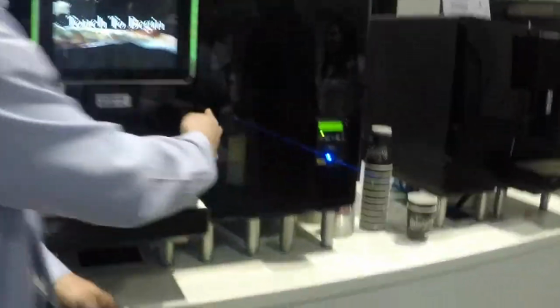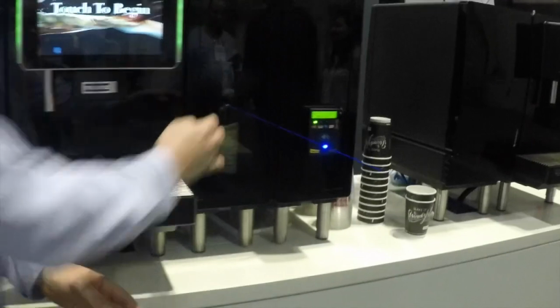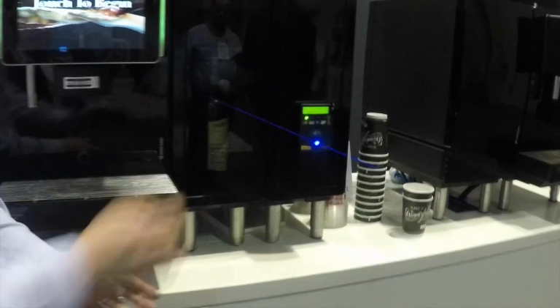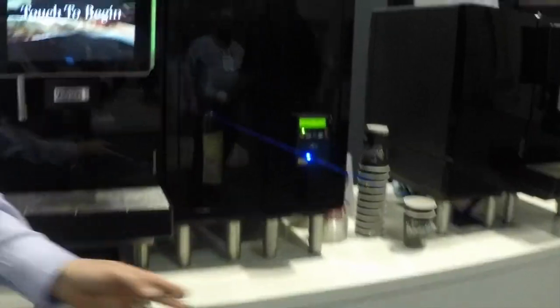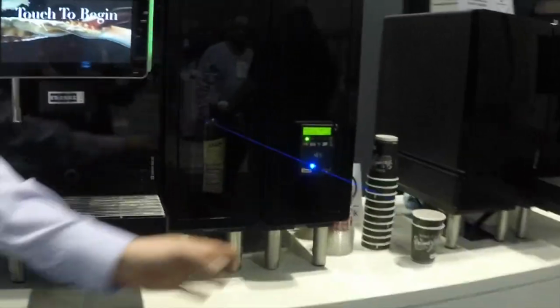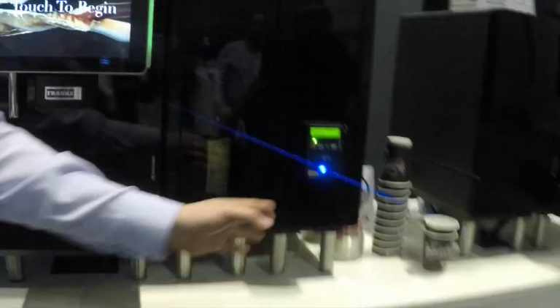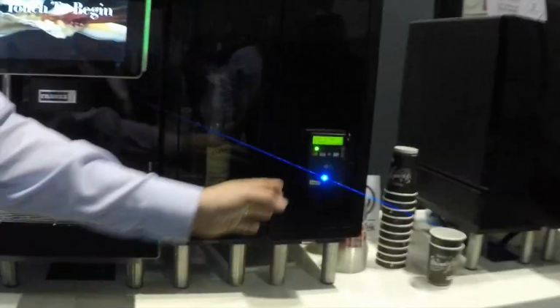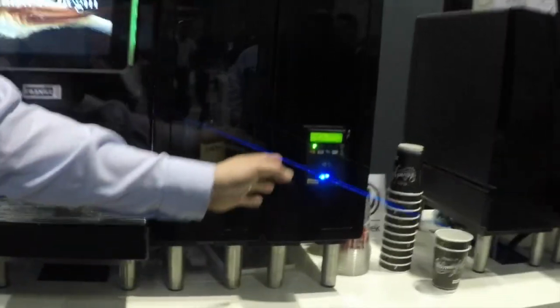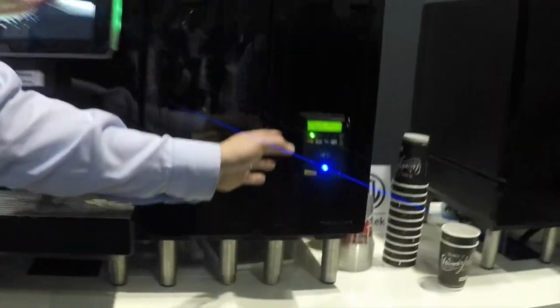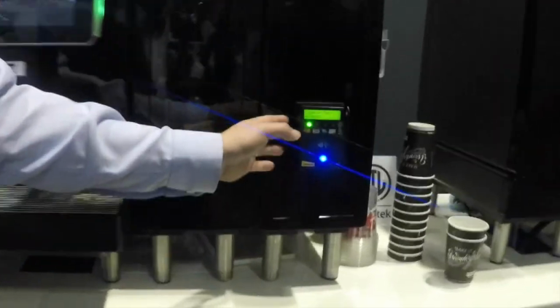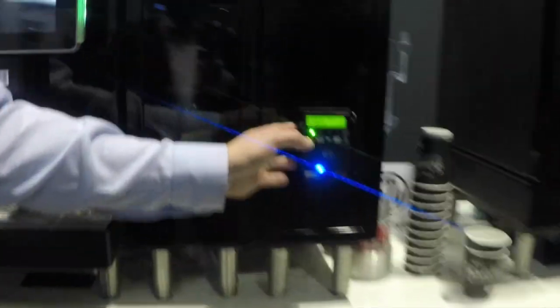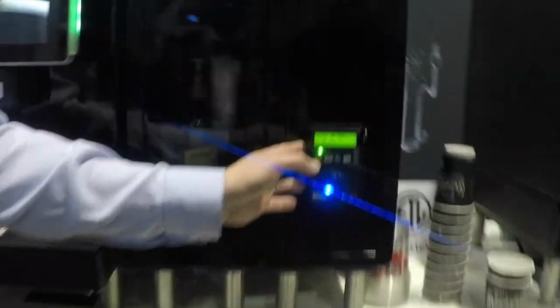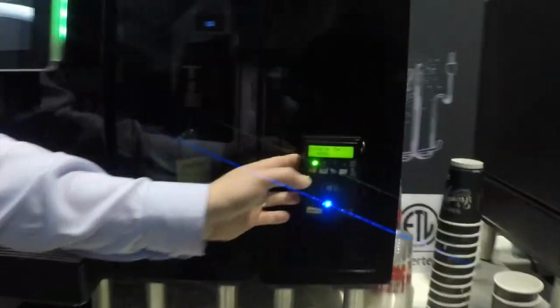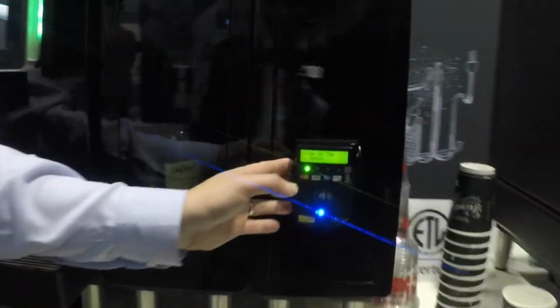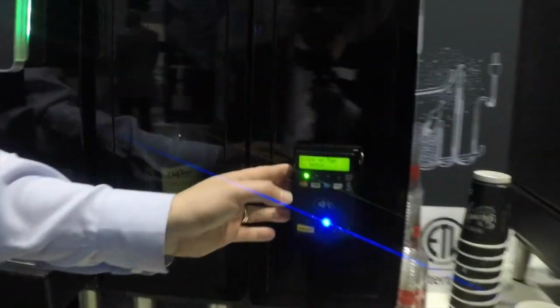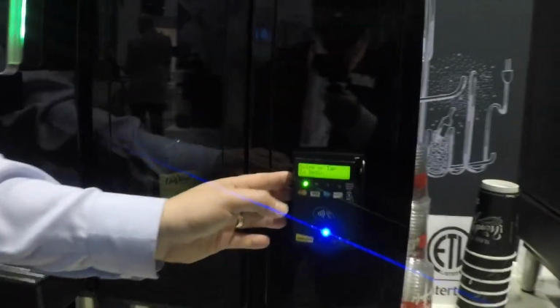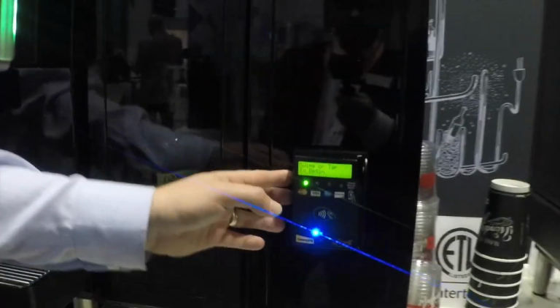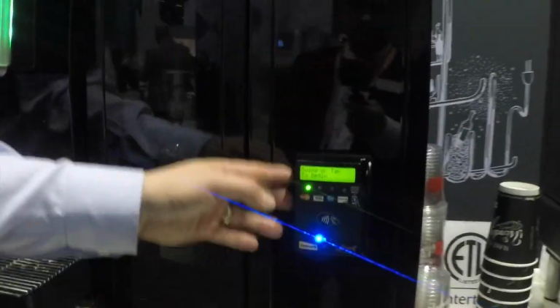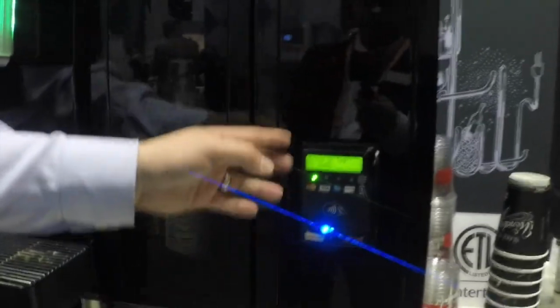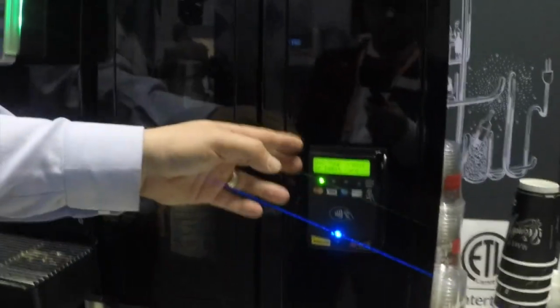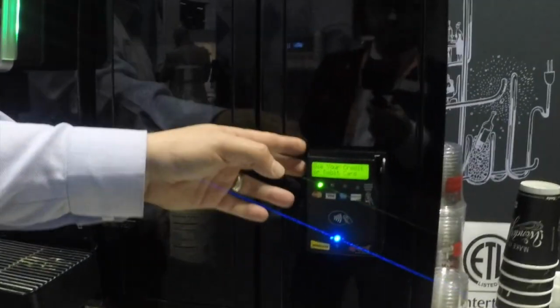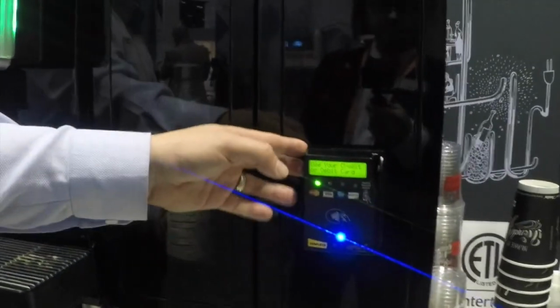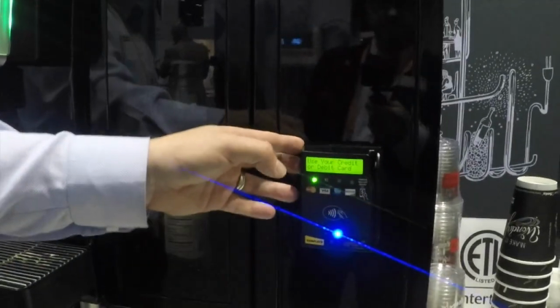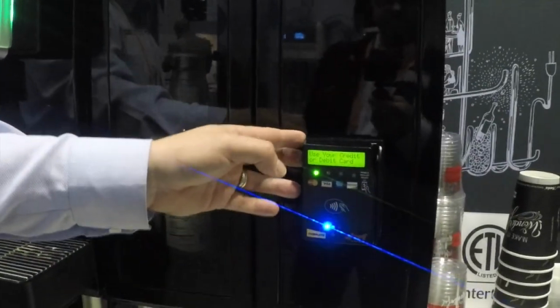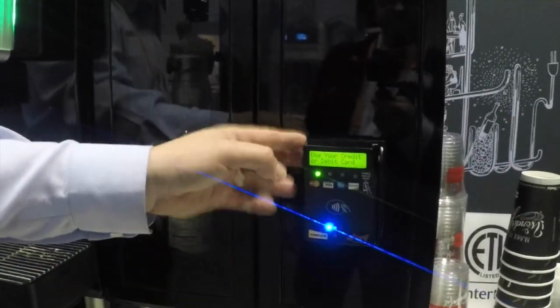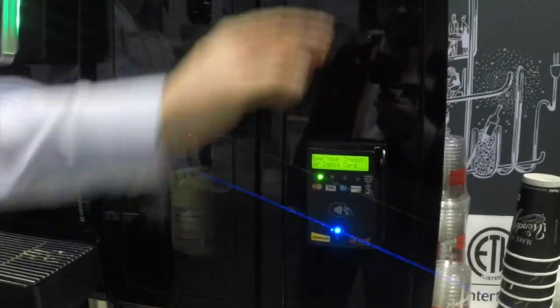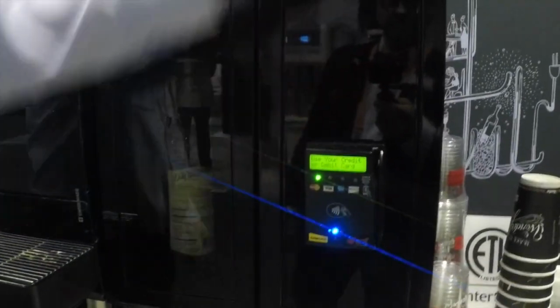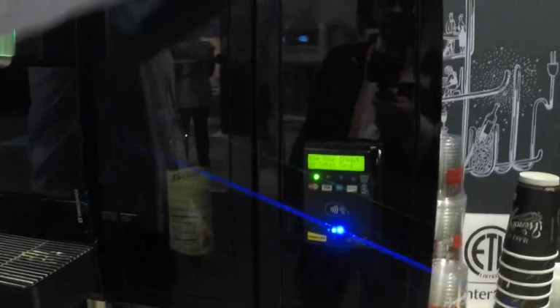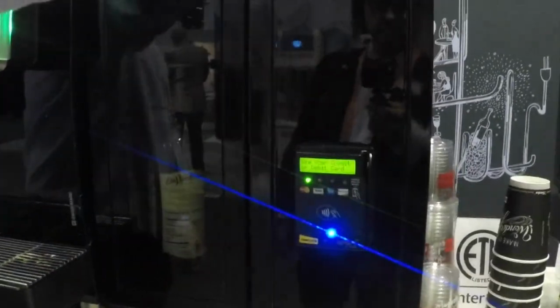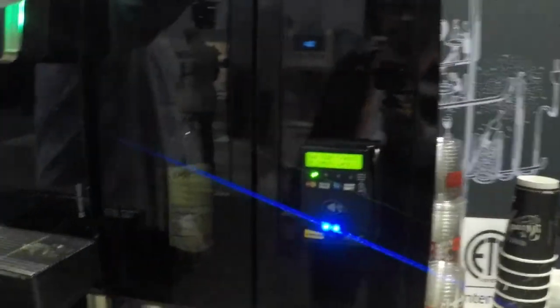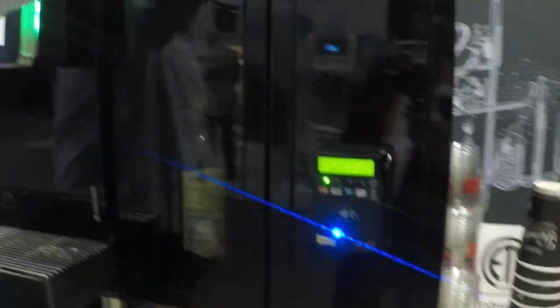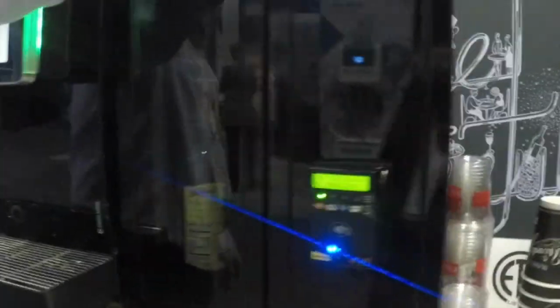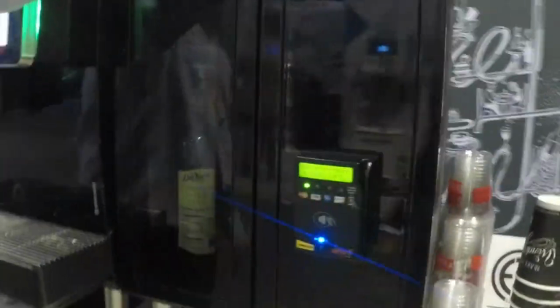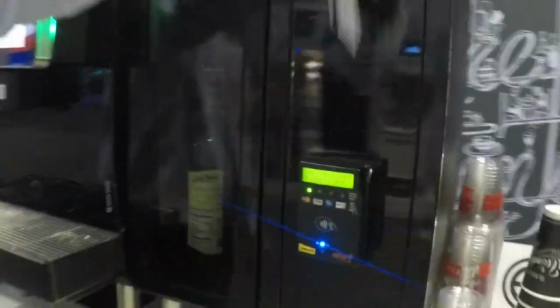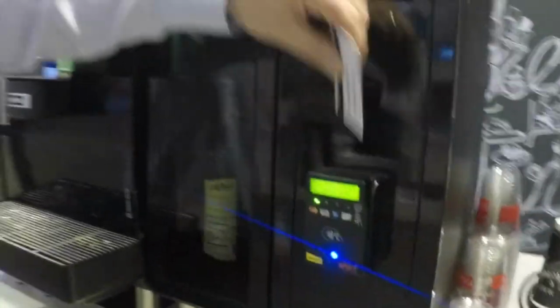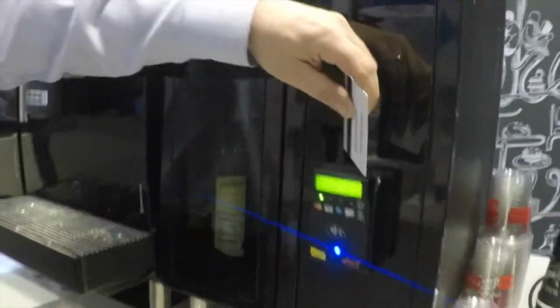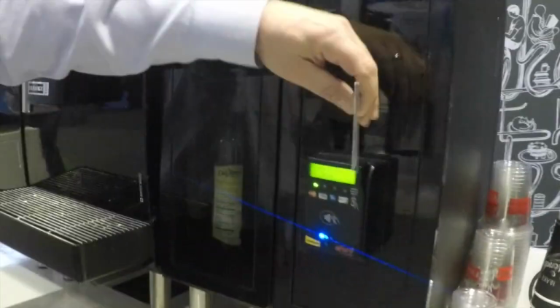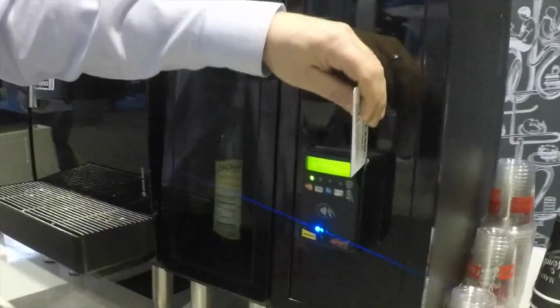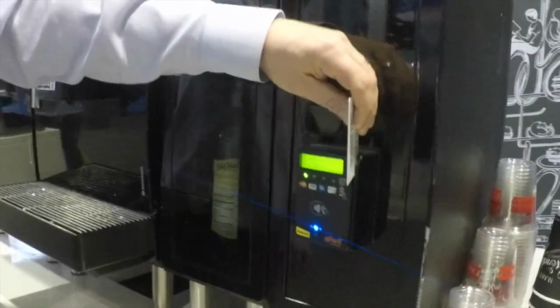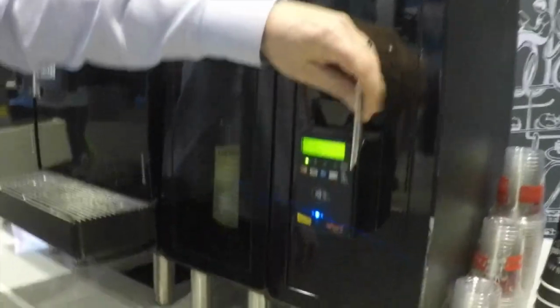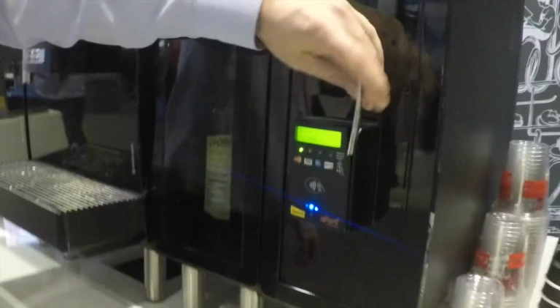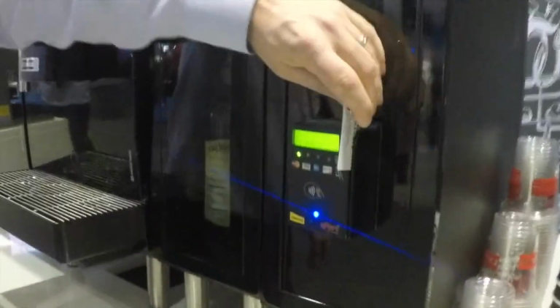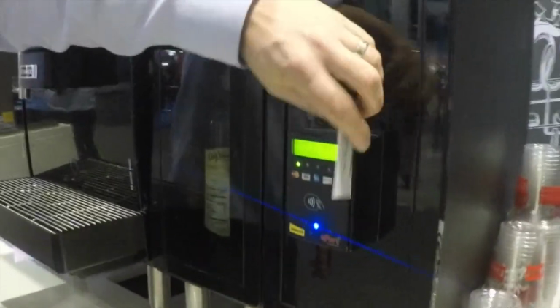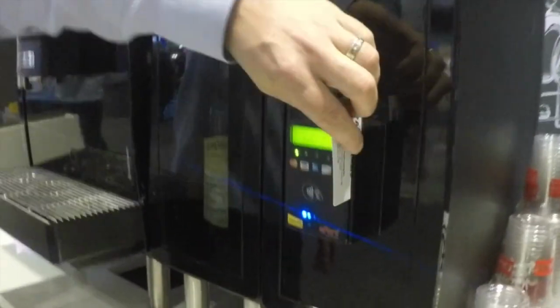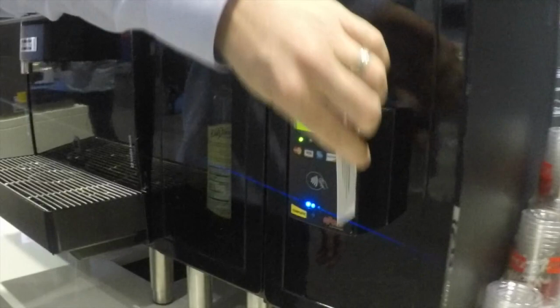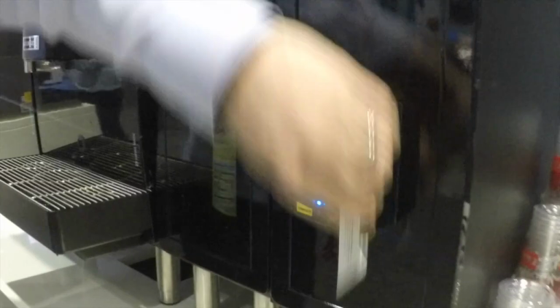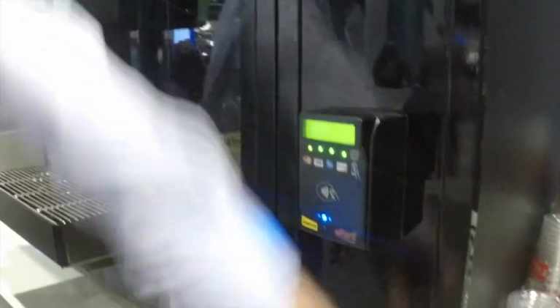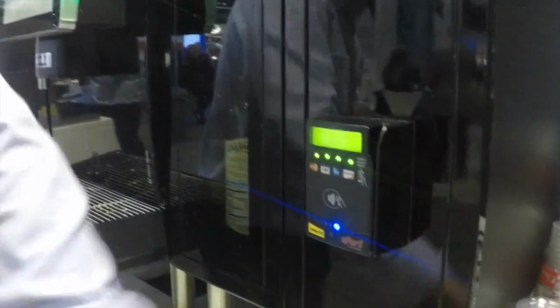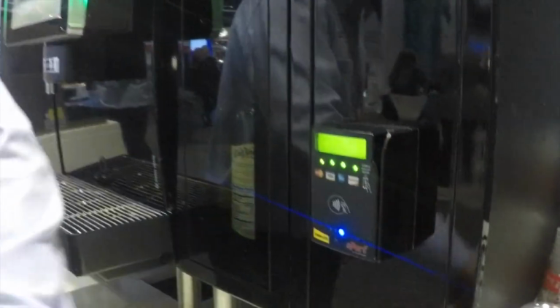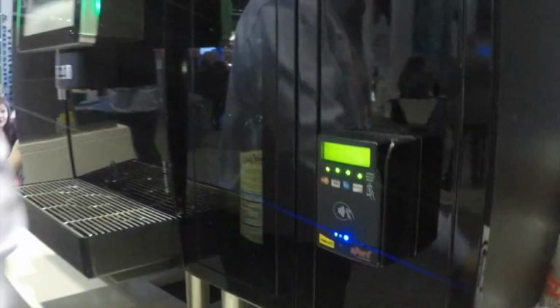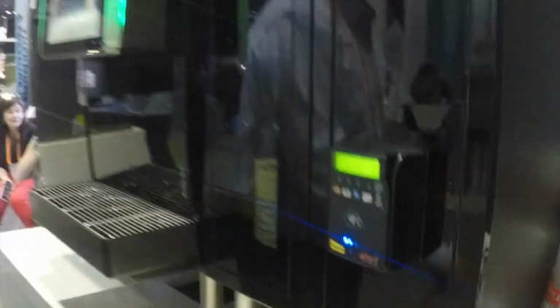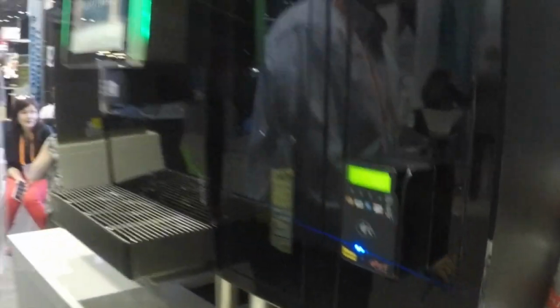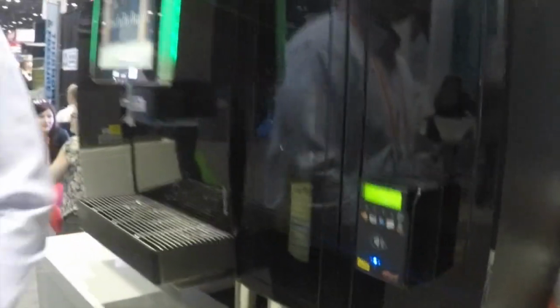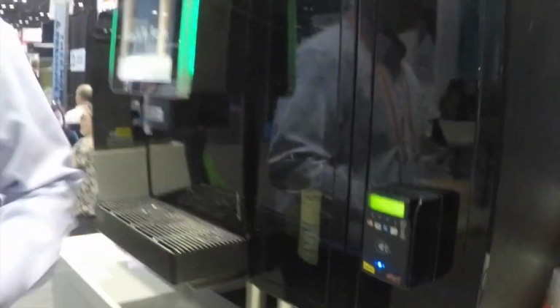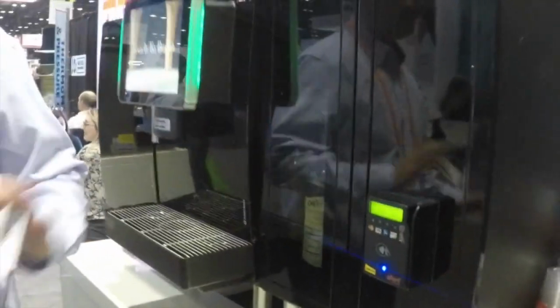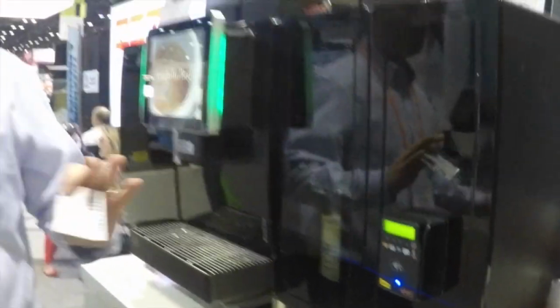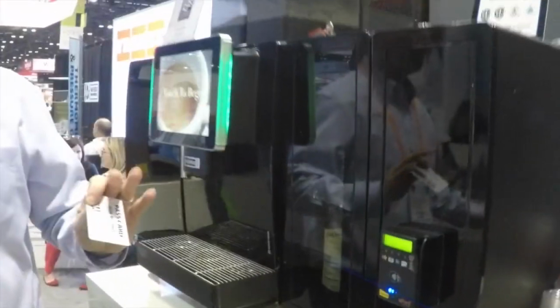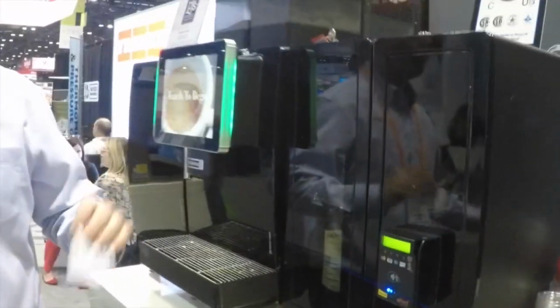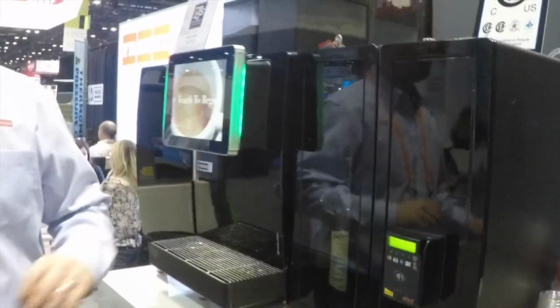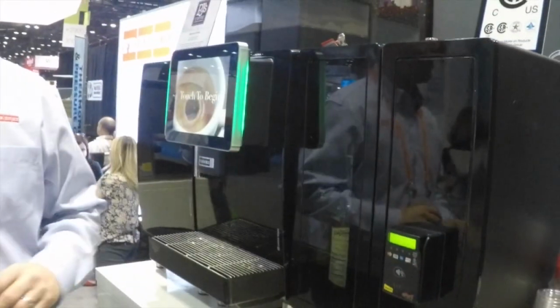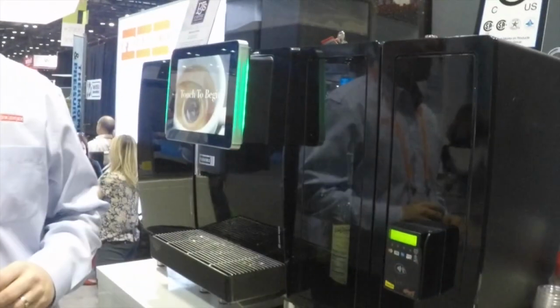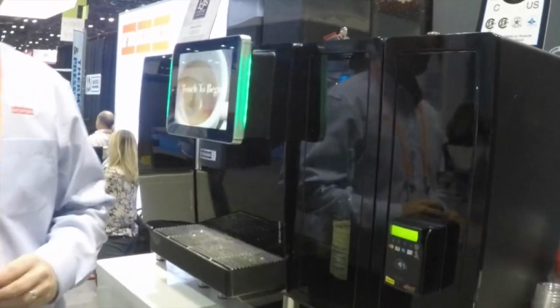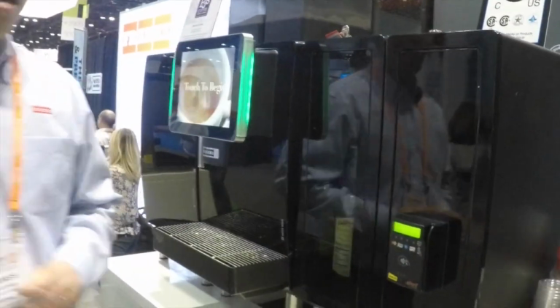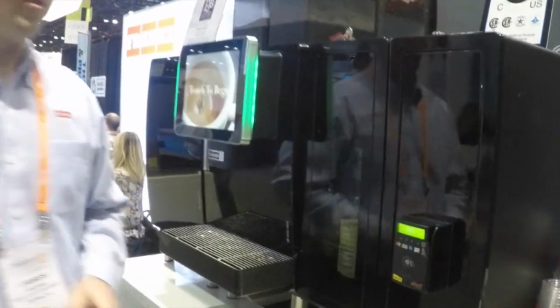And over here is our cashless payment system. So if you want somebody to come in, swipe their credit card, do it totally autonomously — not a problem.